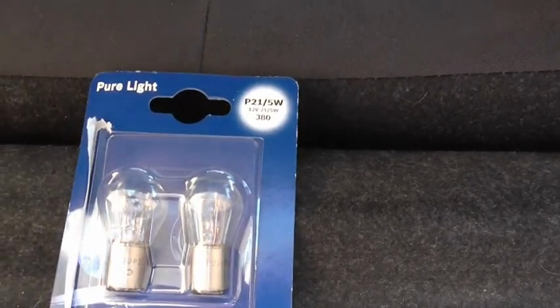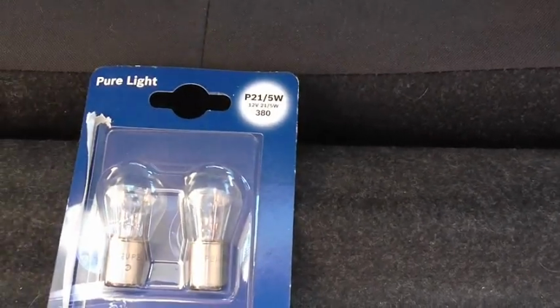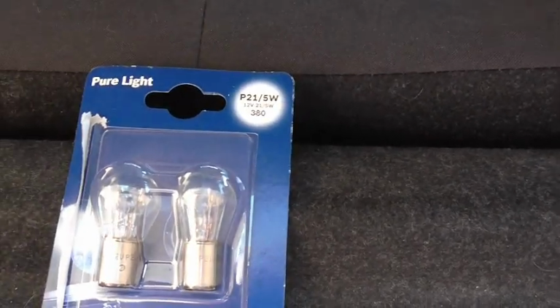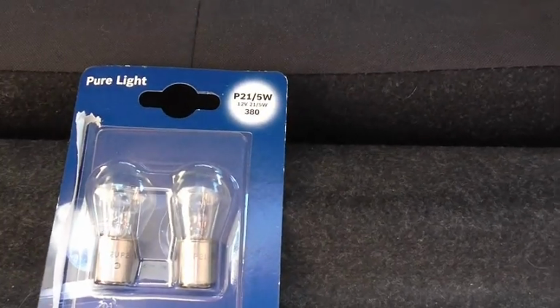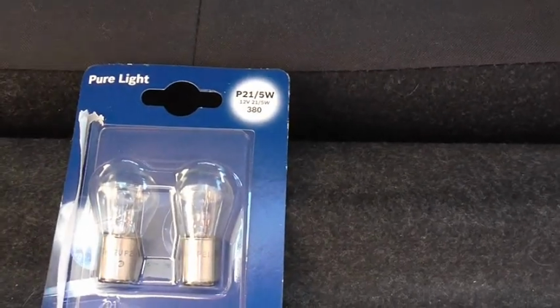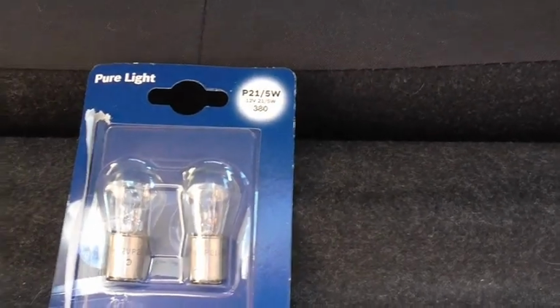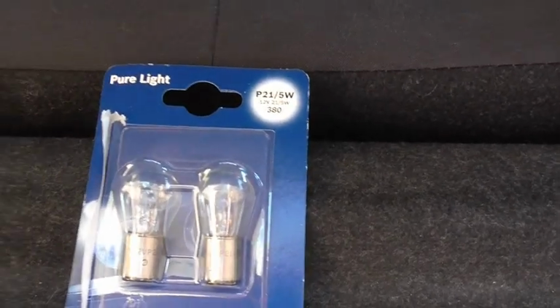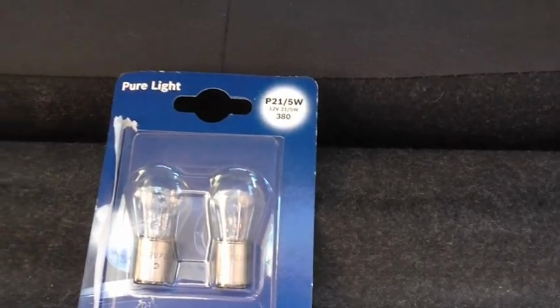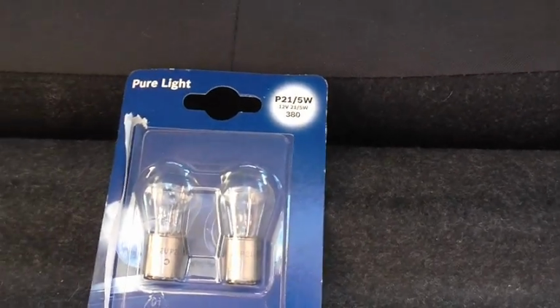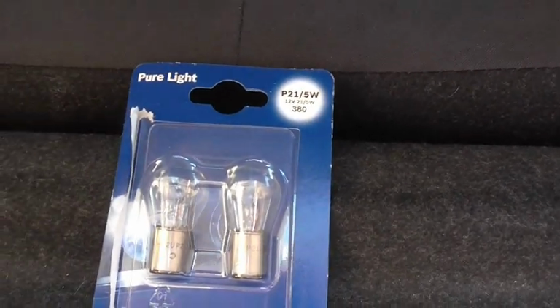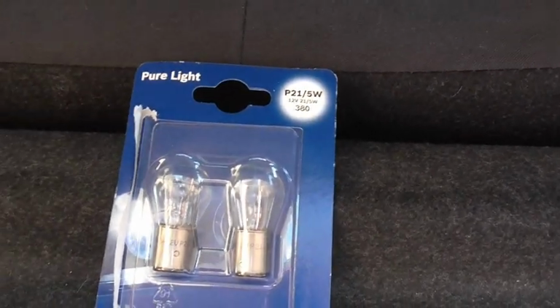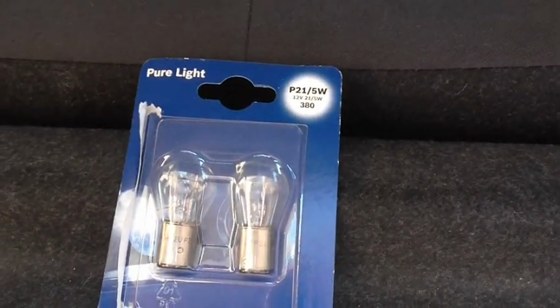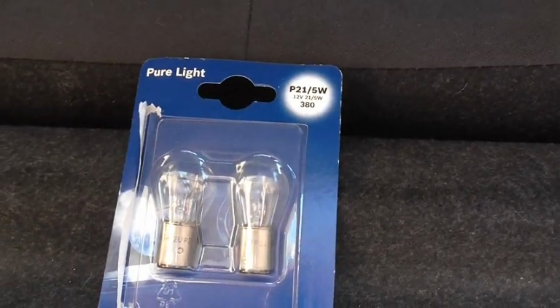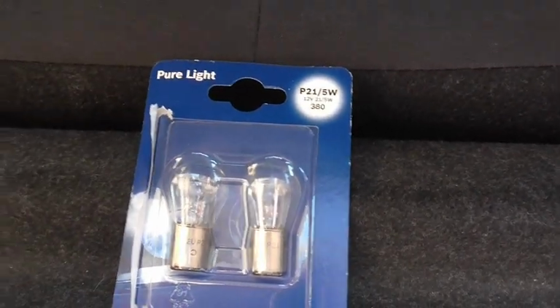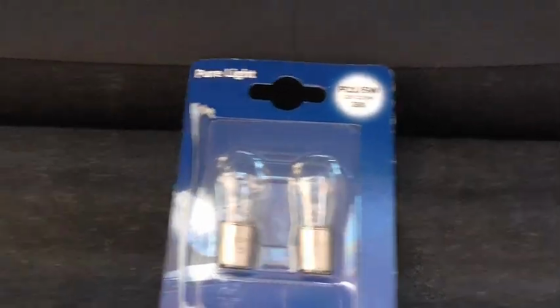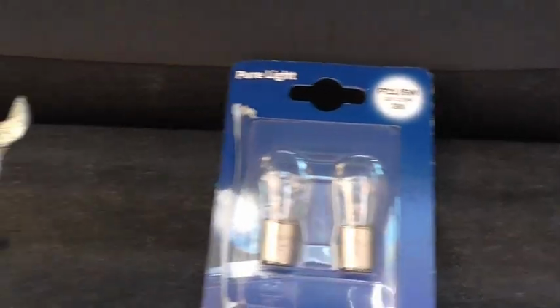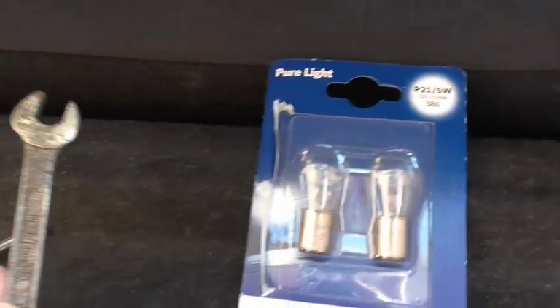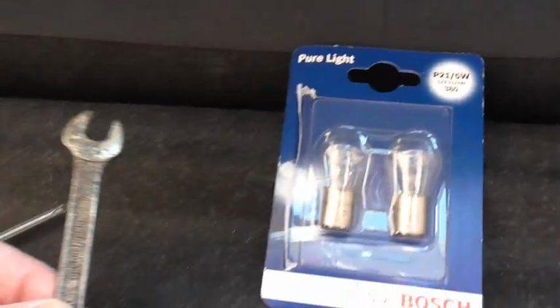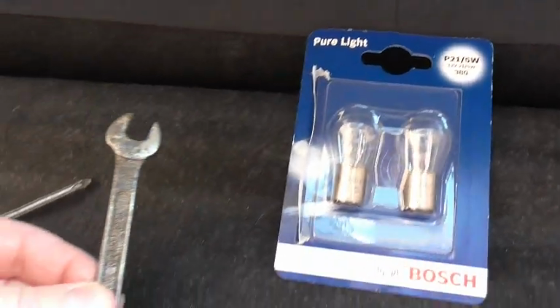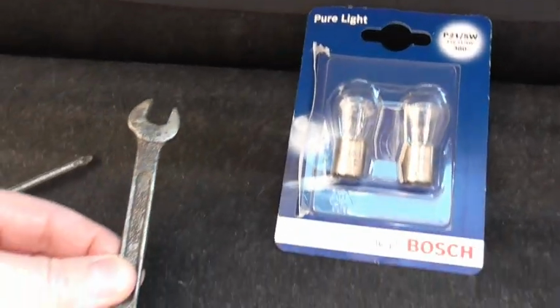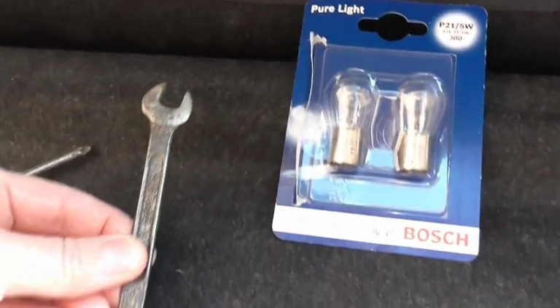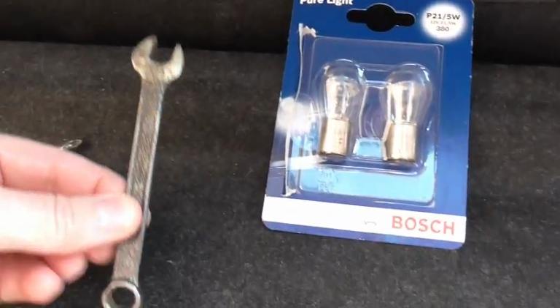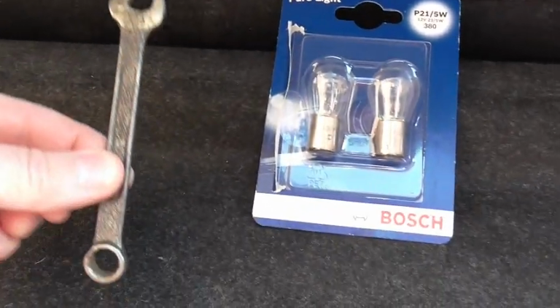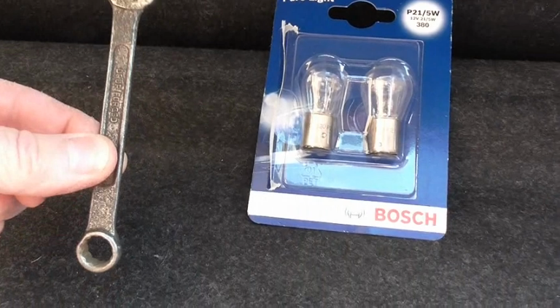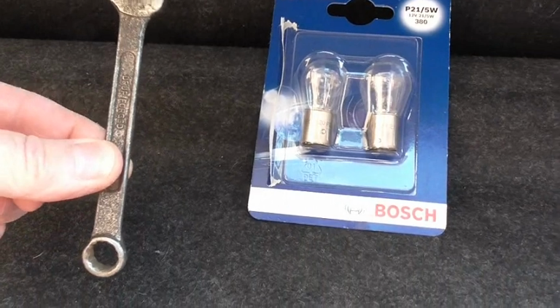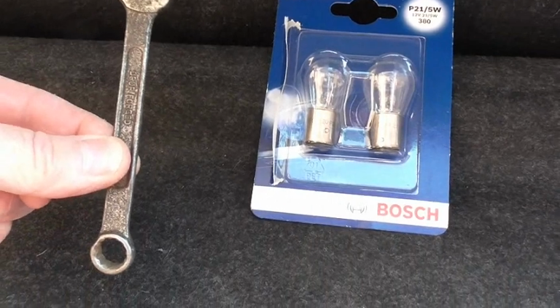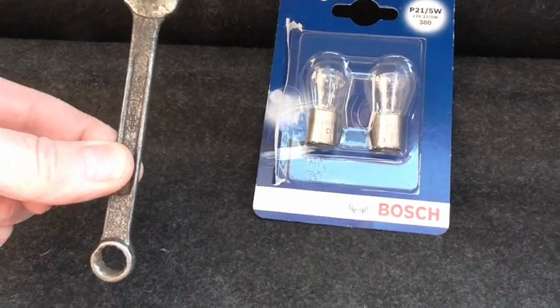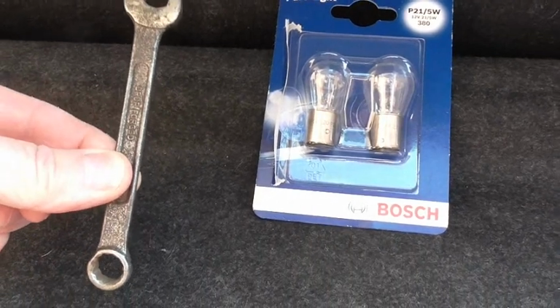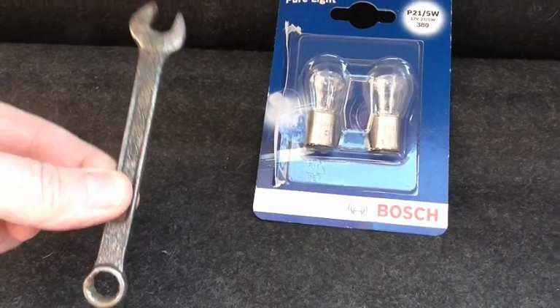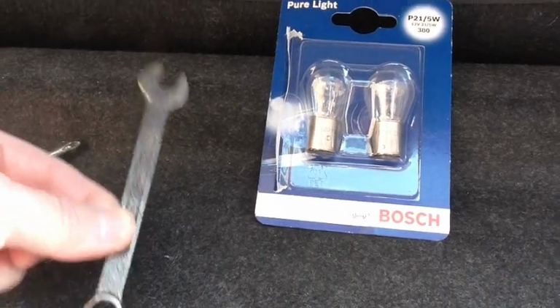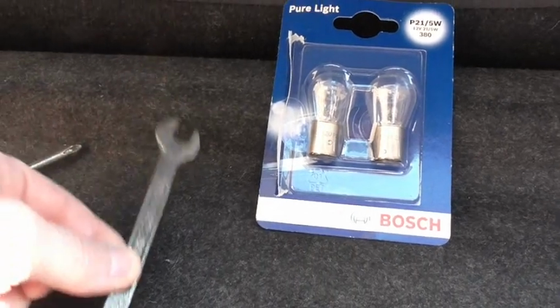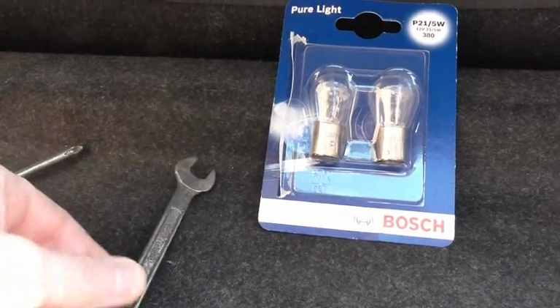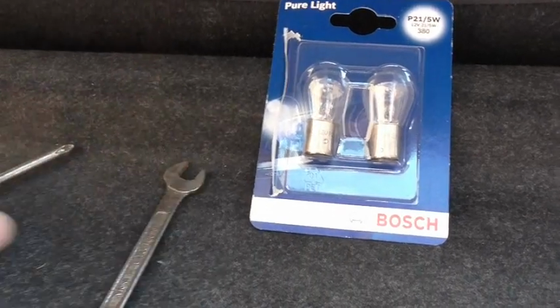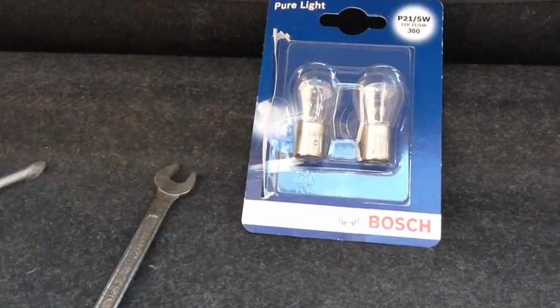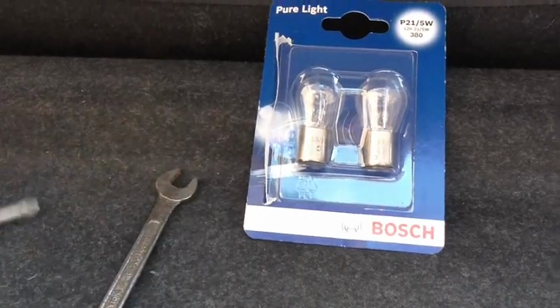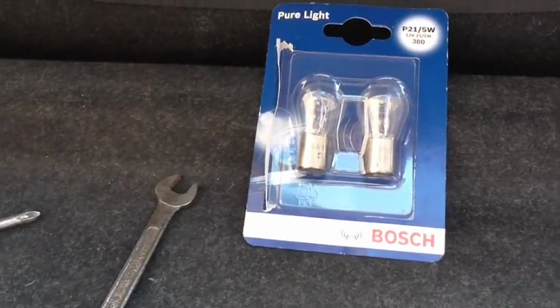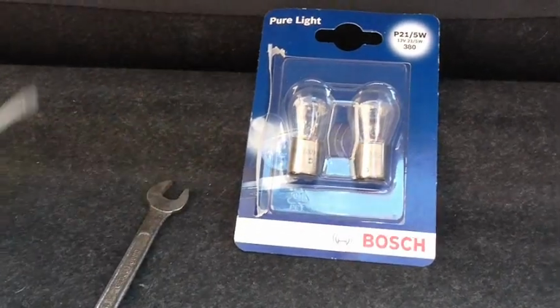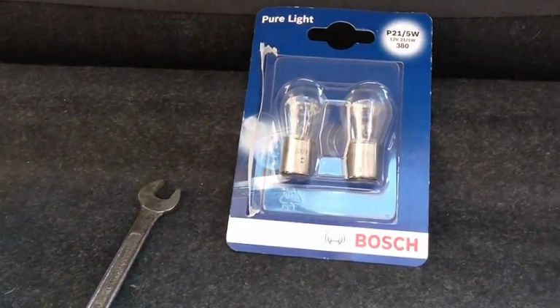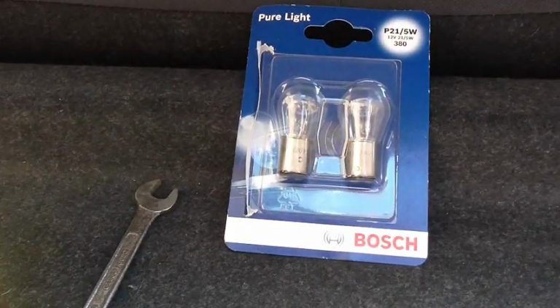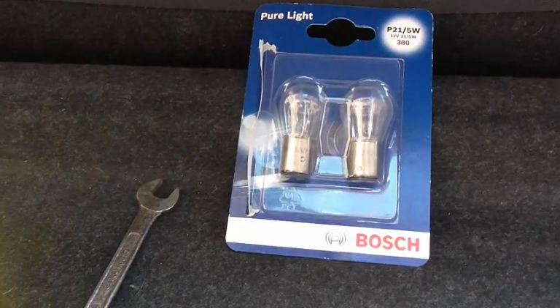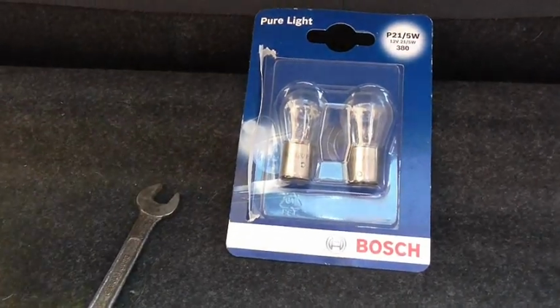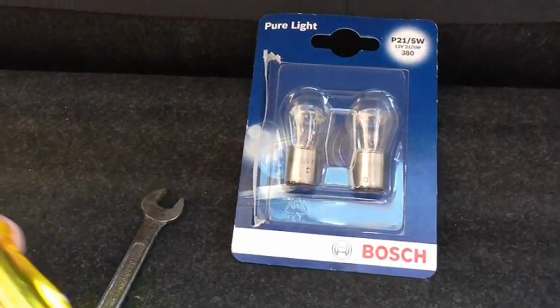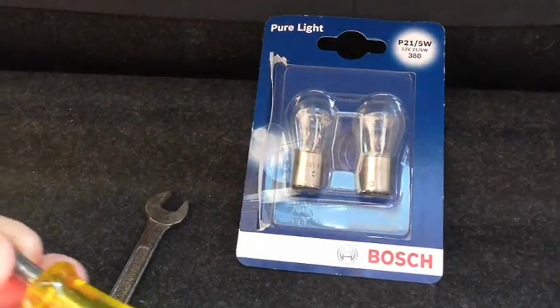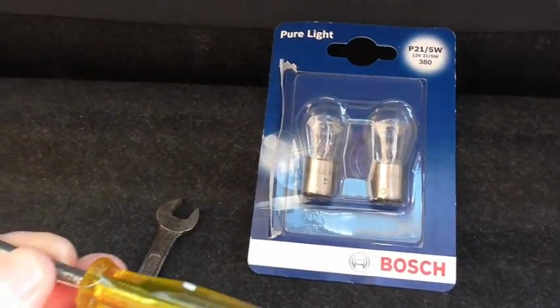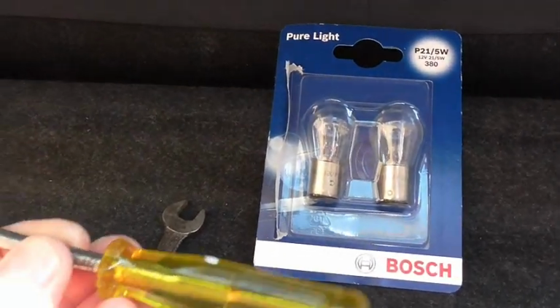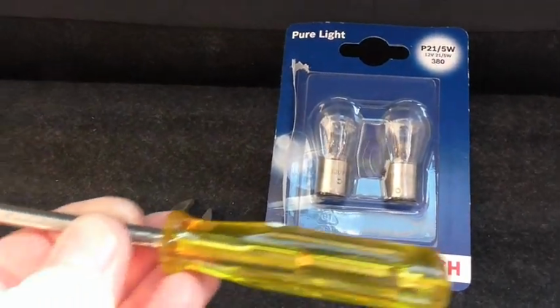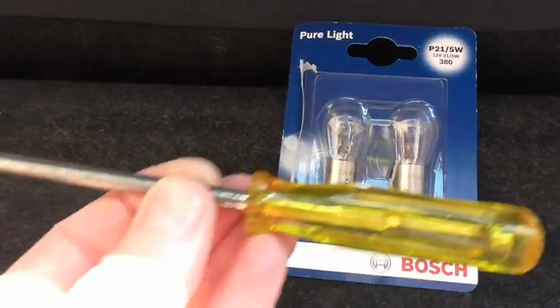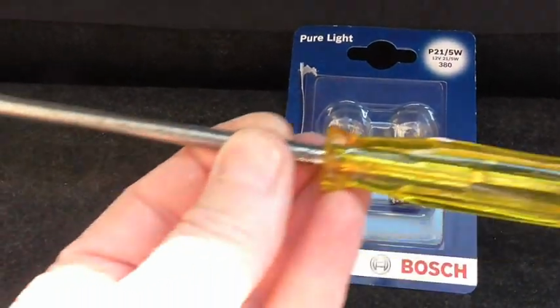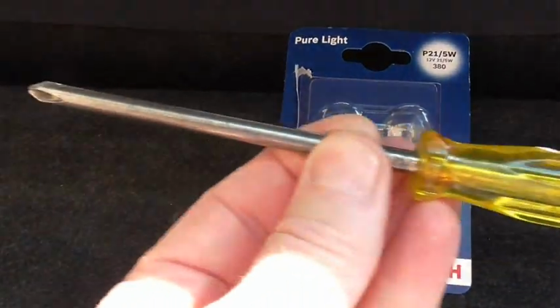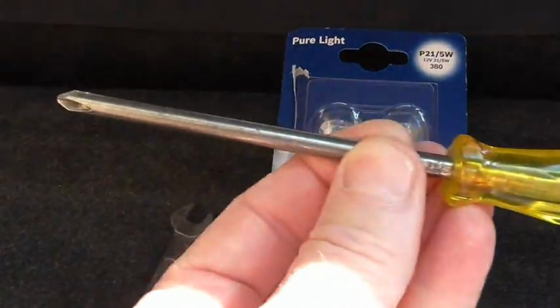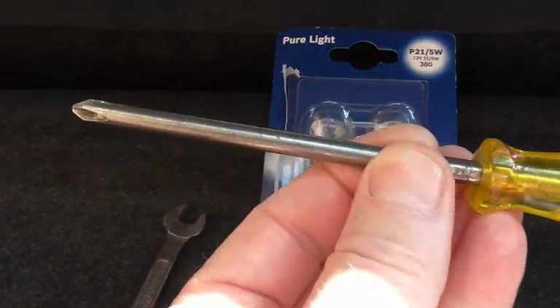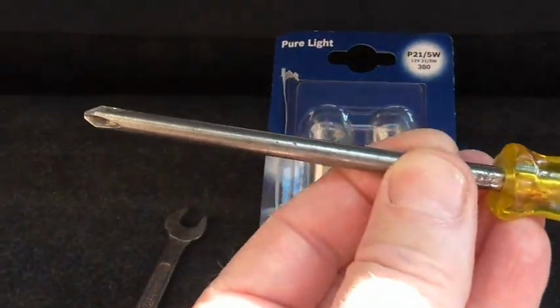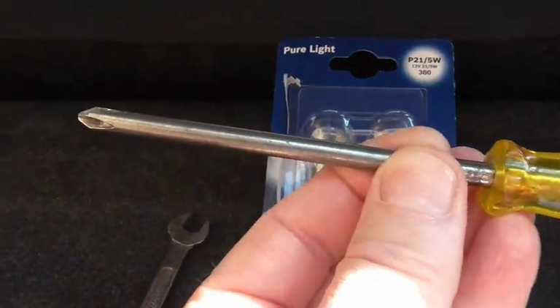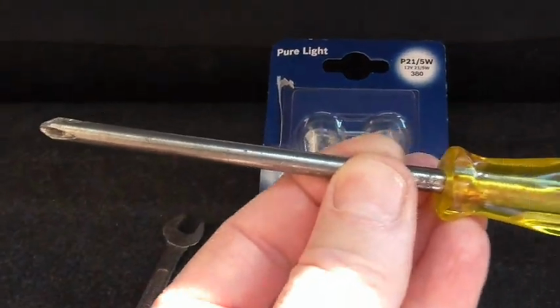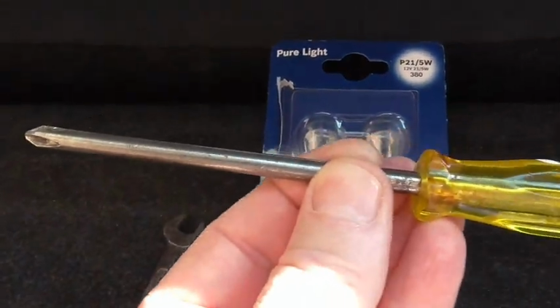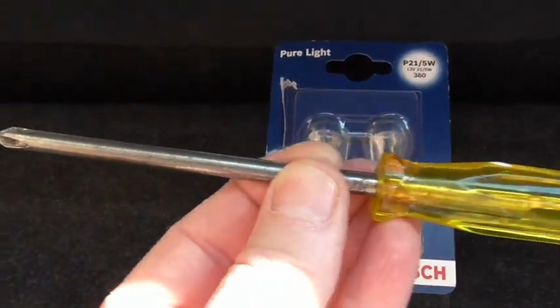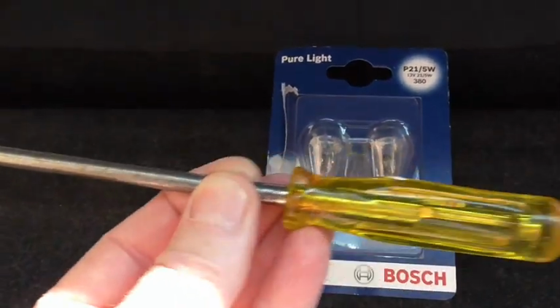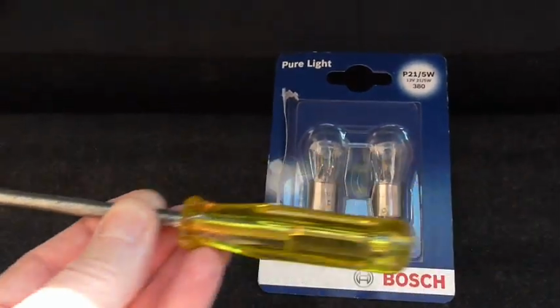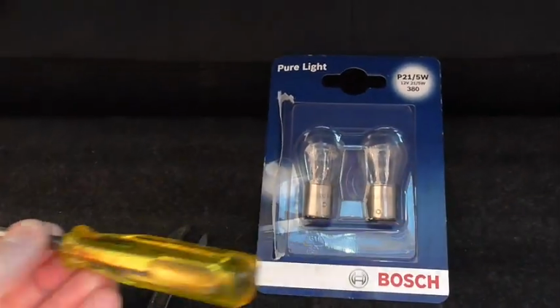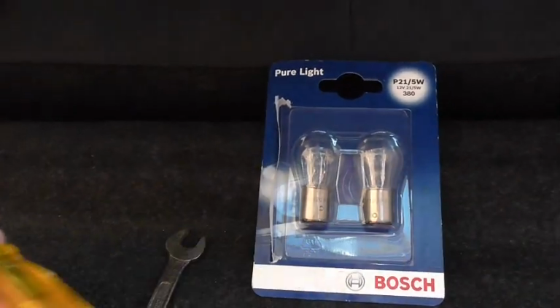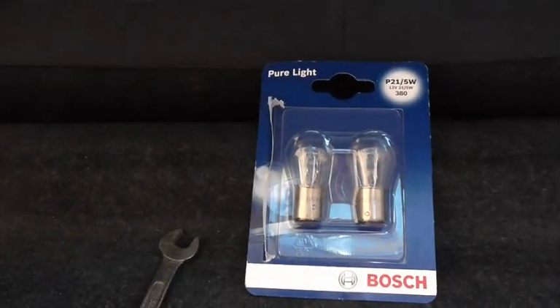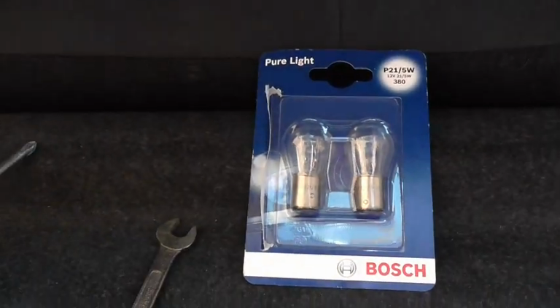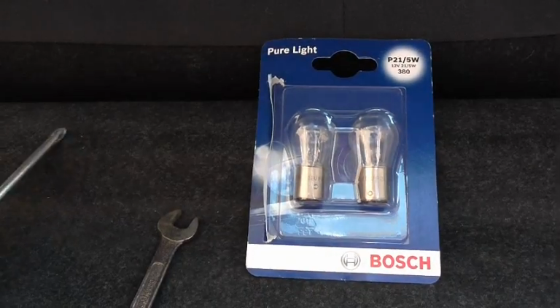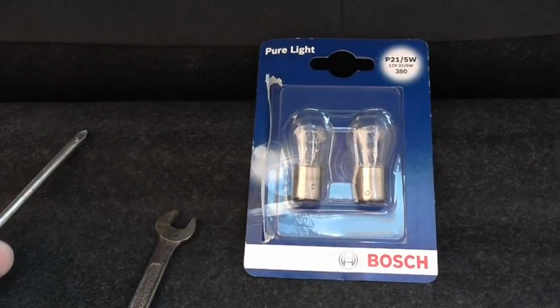I'm going to need a 10mm spanner and a Phillips screwdriver as well.